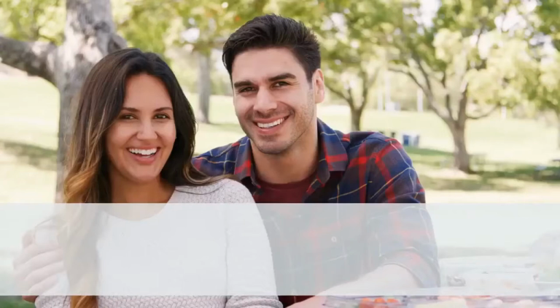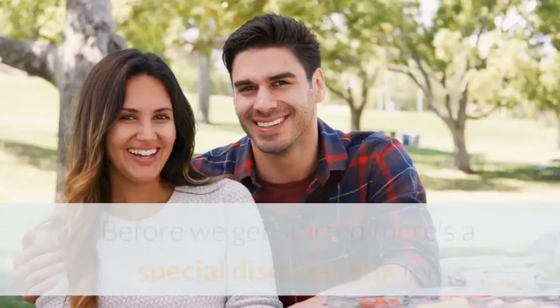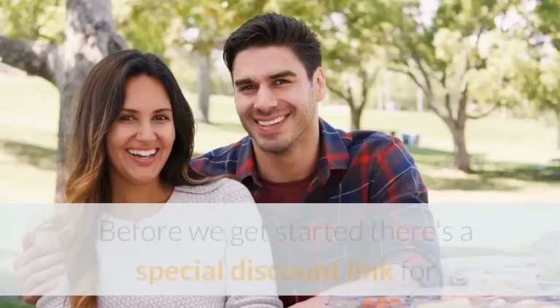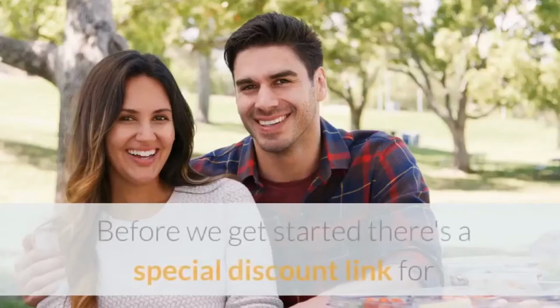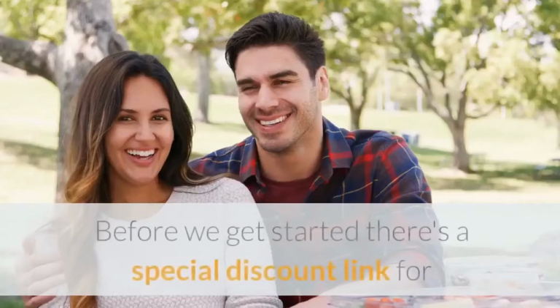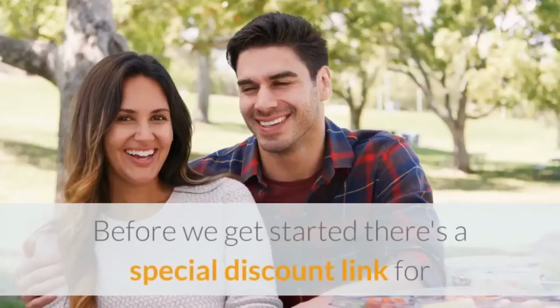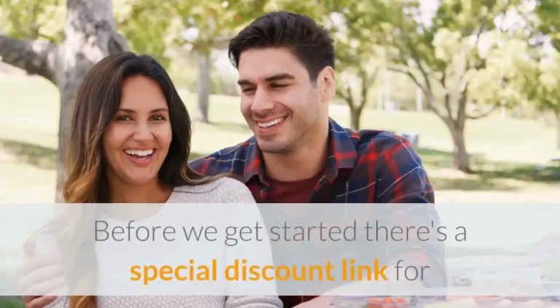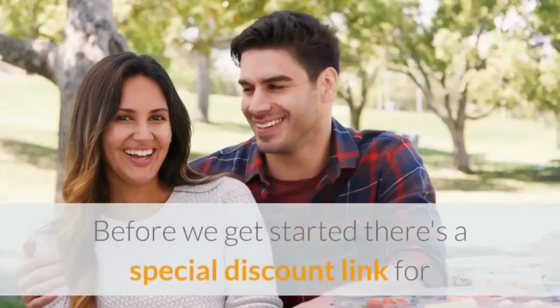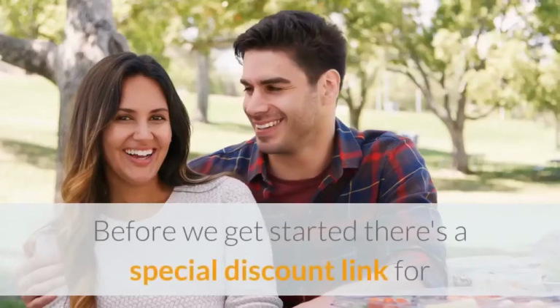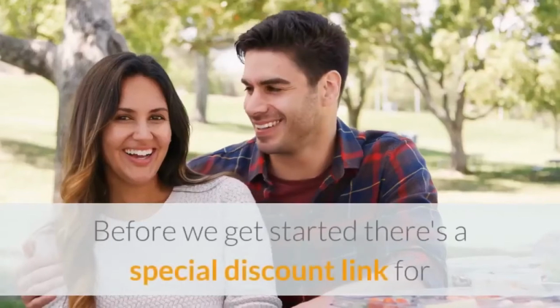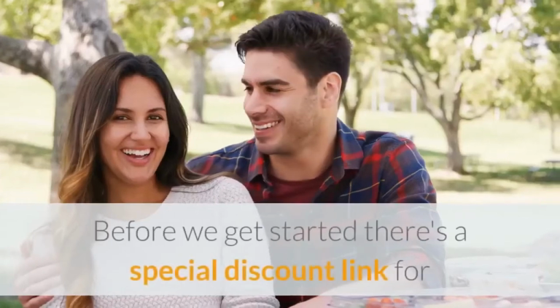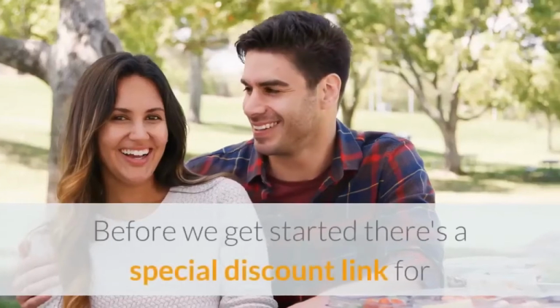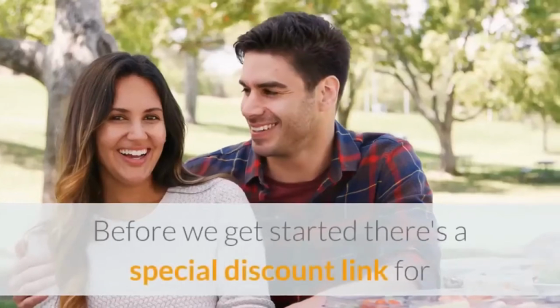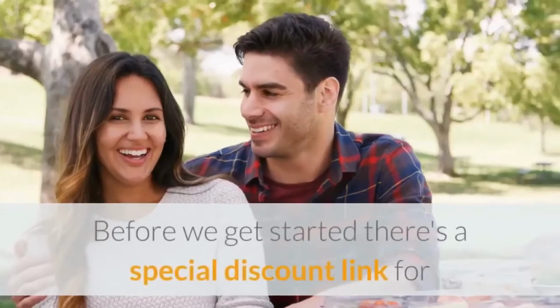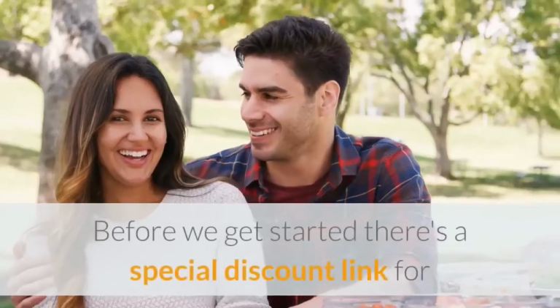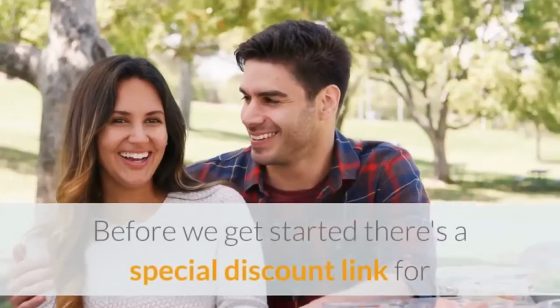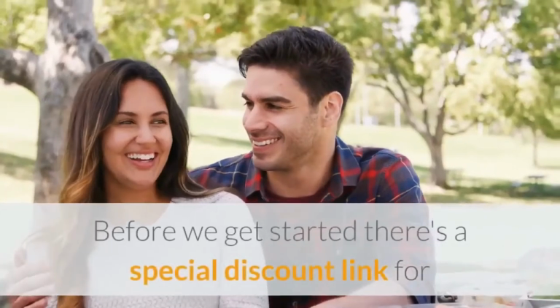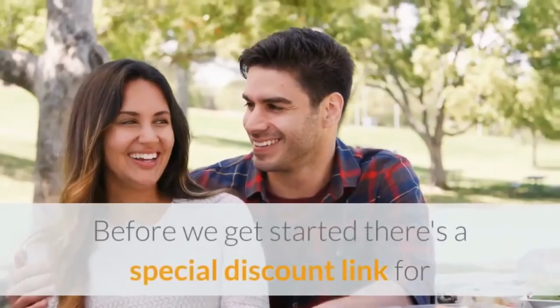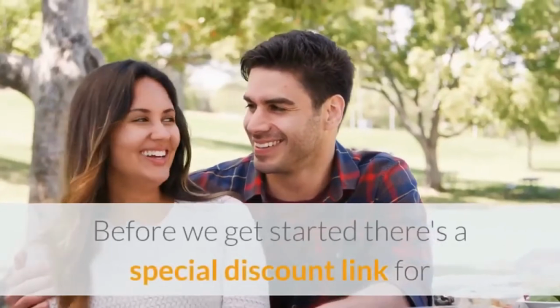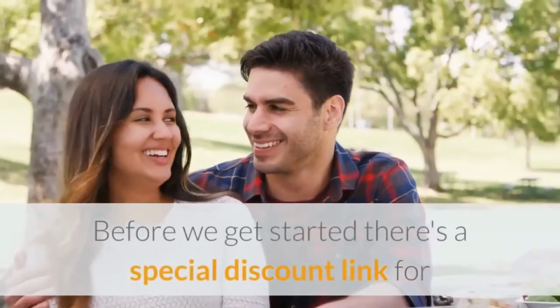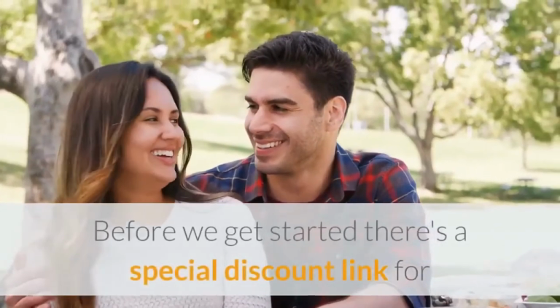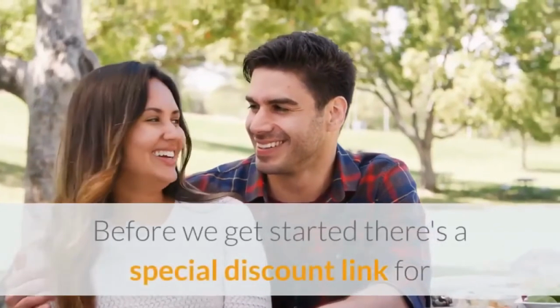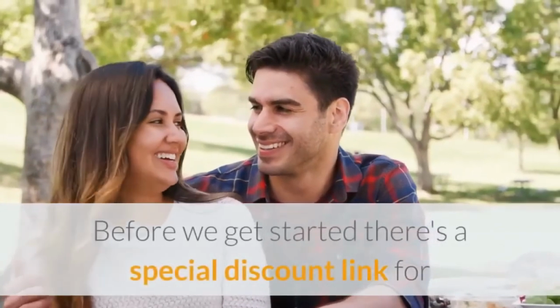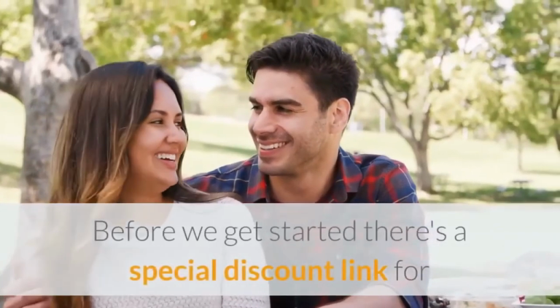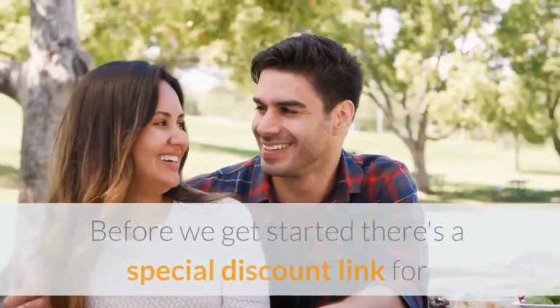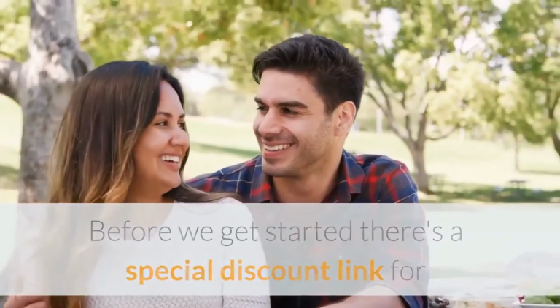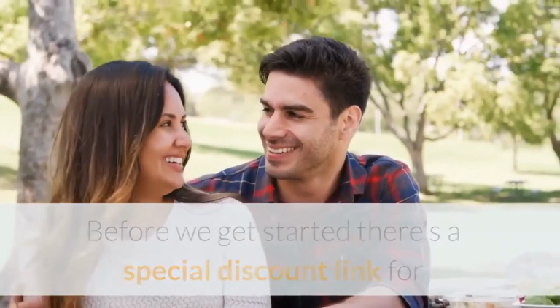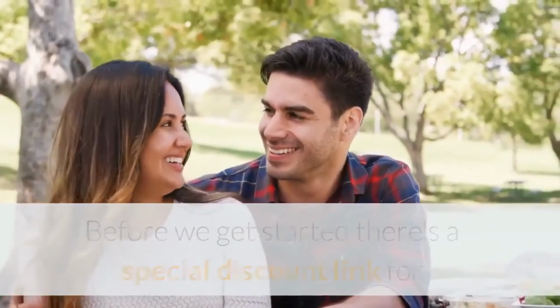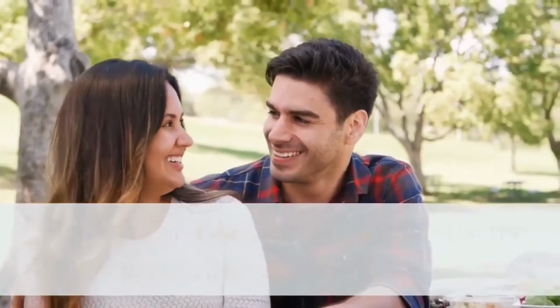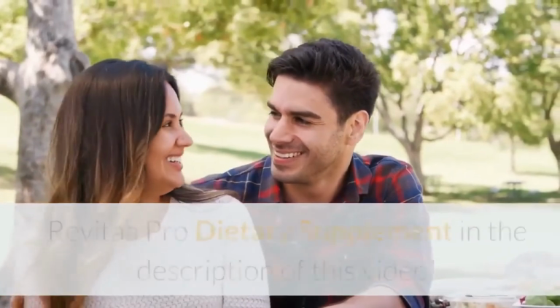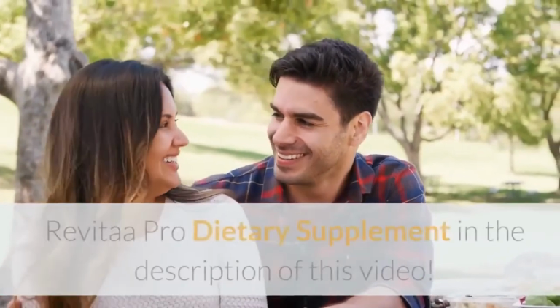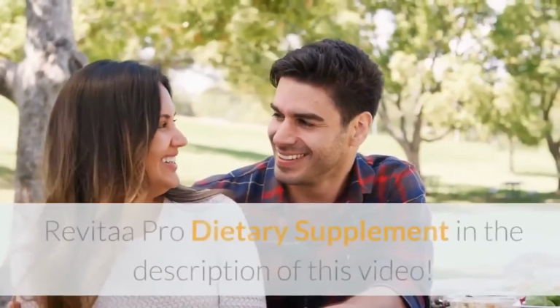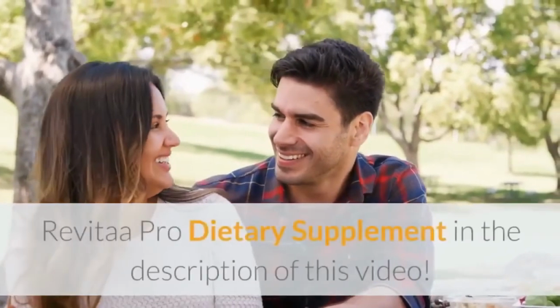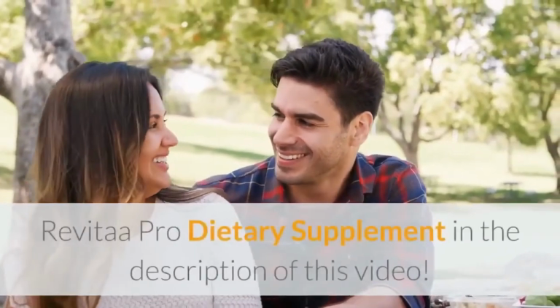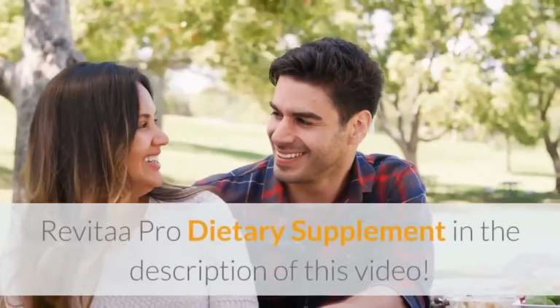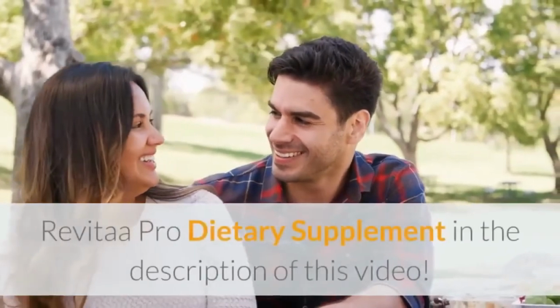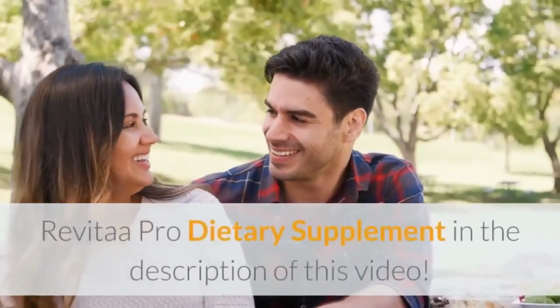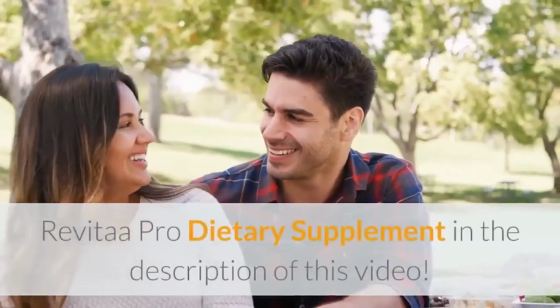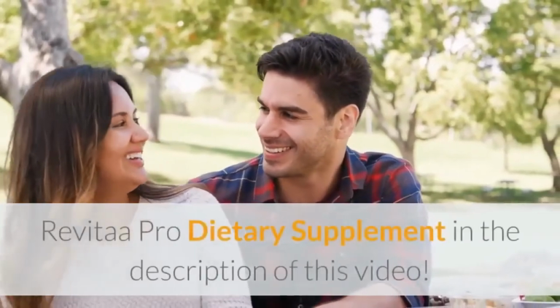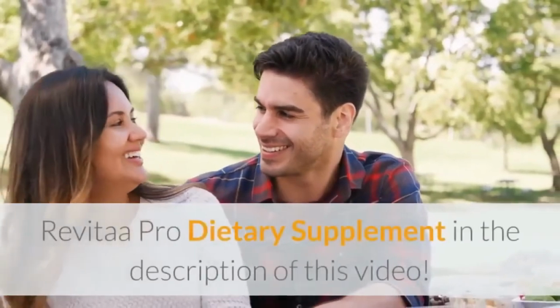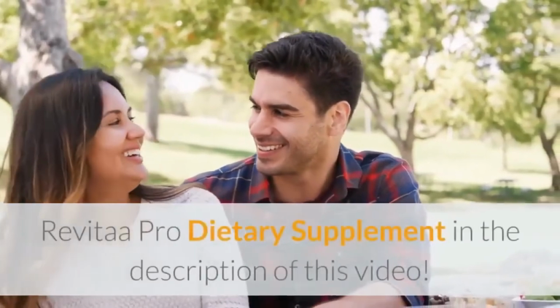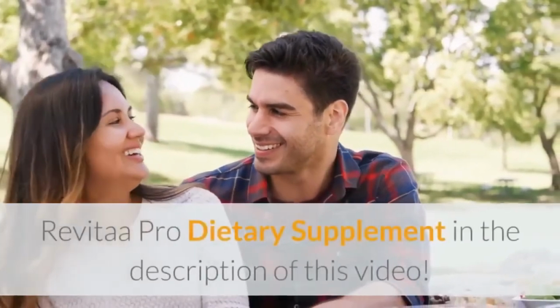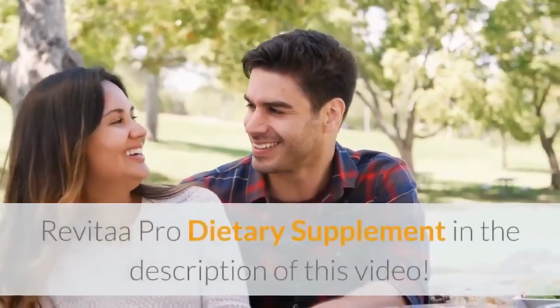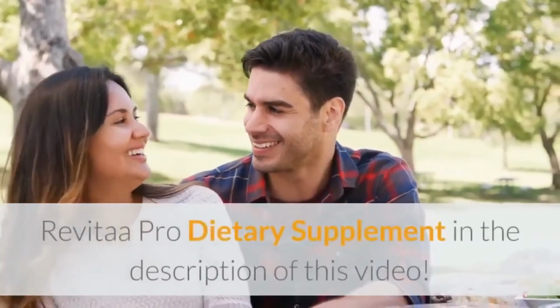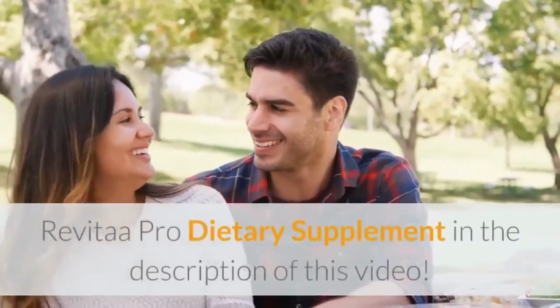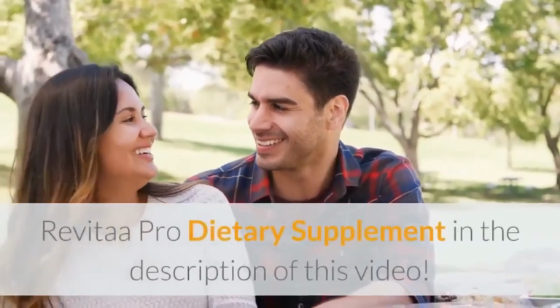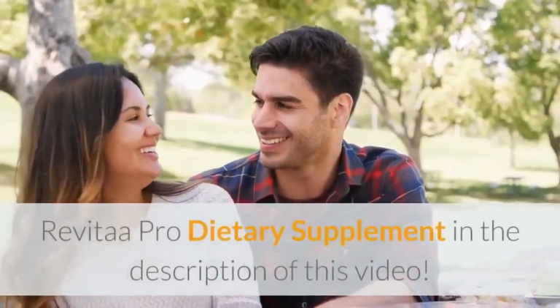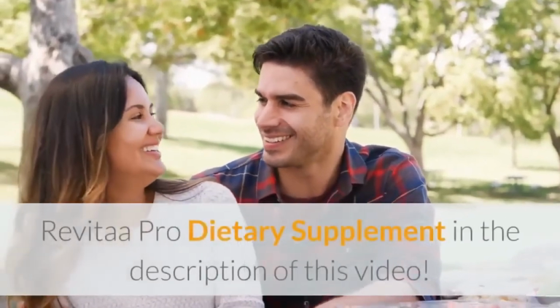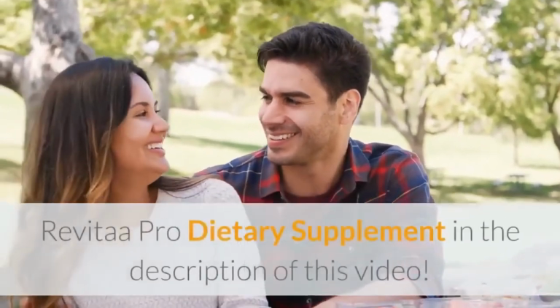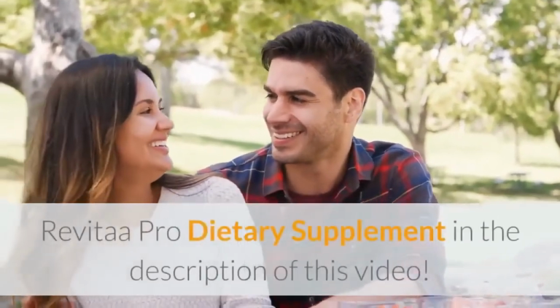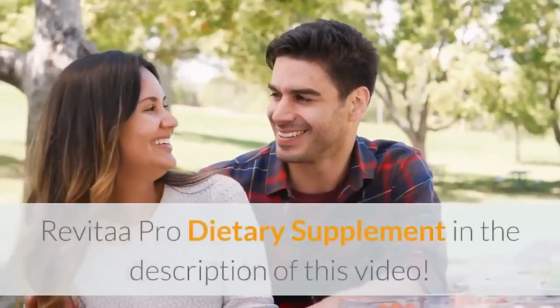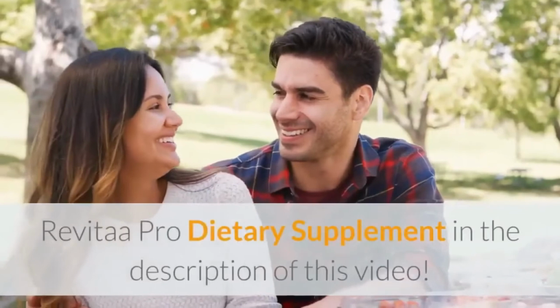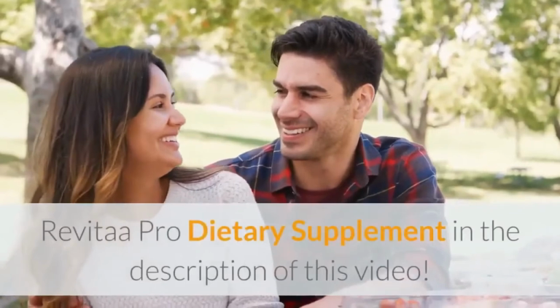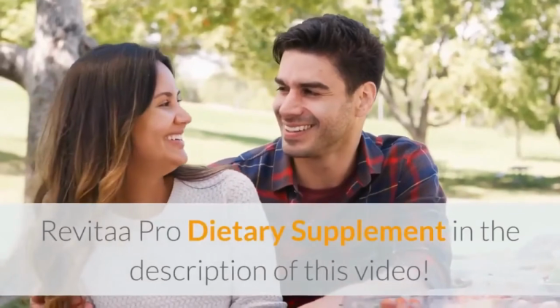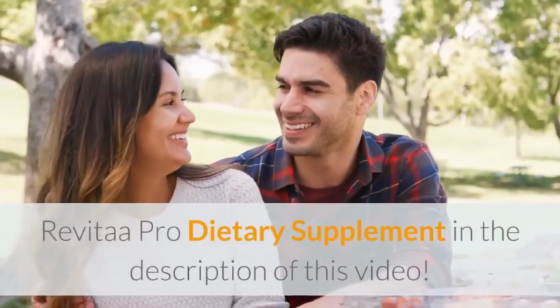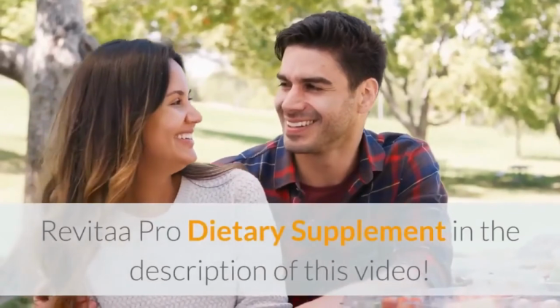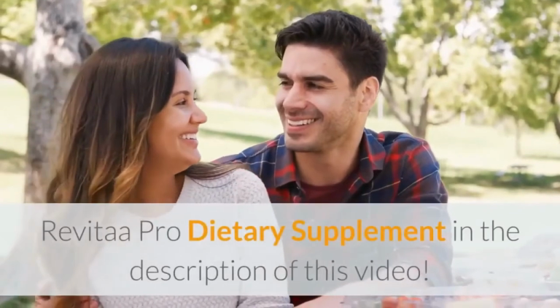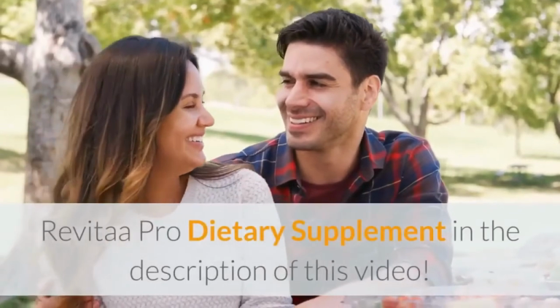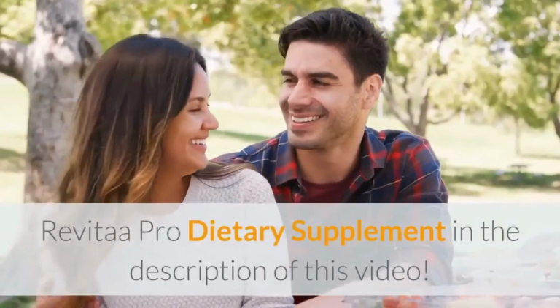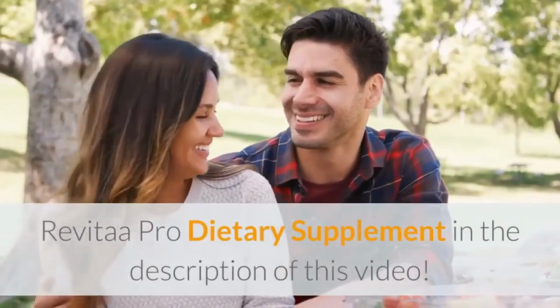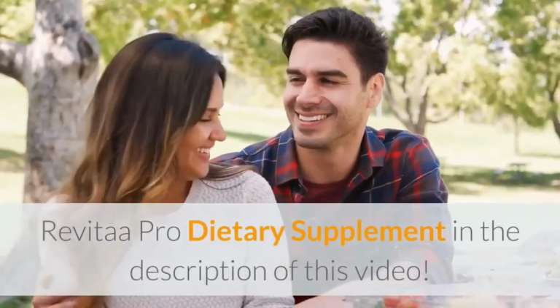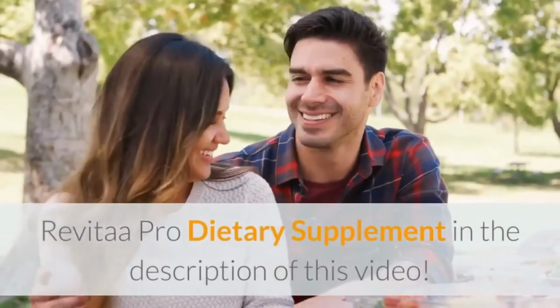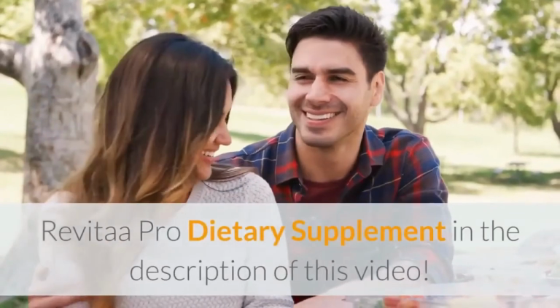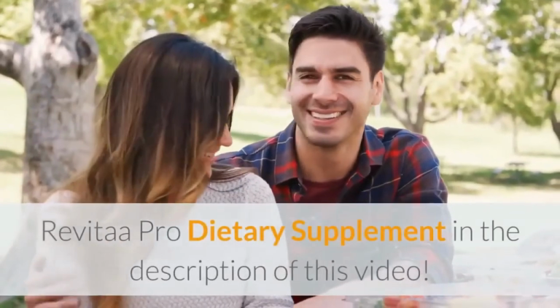Before we get started, there's a special discount link for Revital A Pro Dietary Supplement in the description of this video.